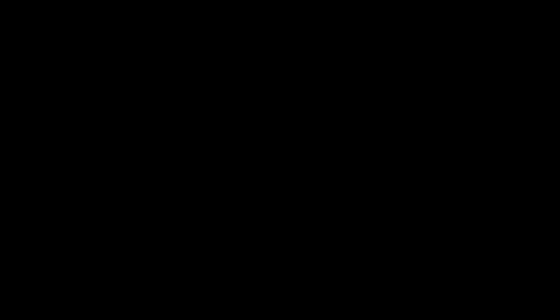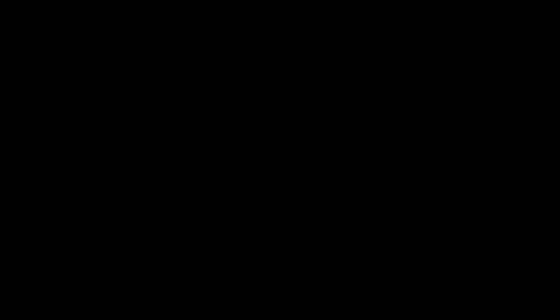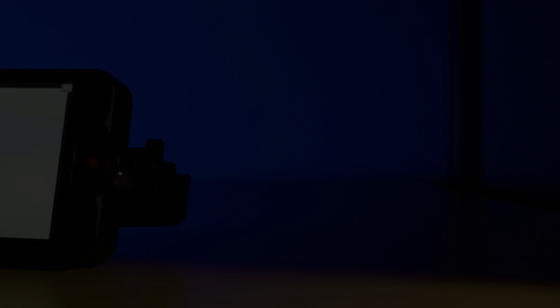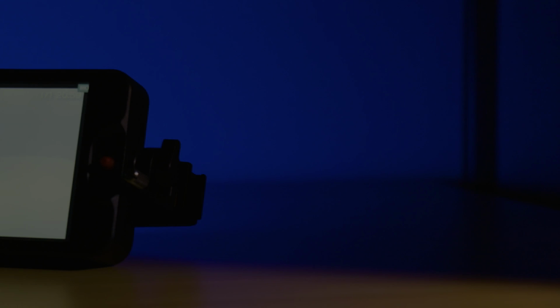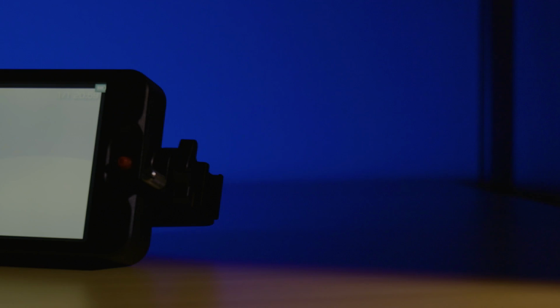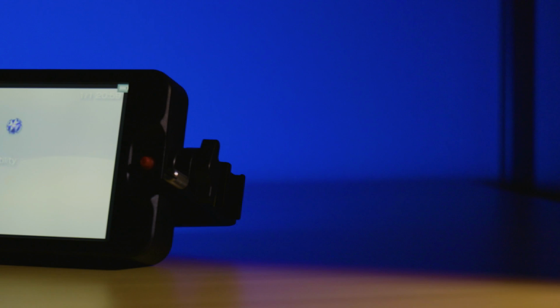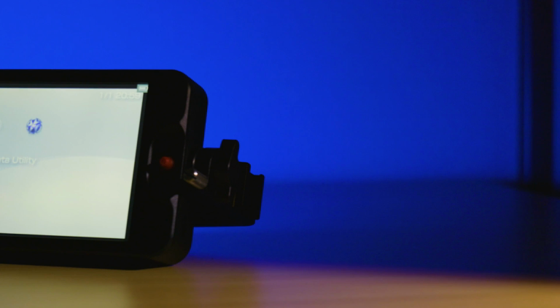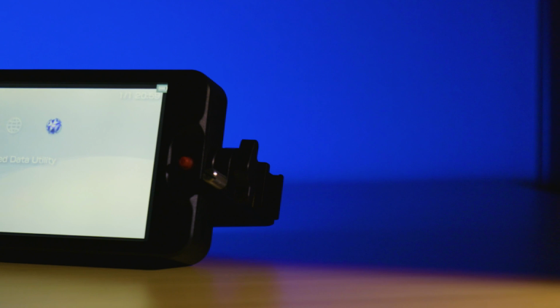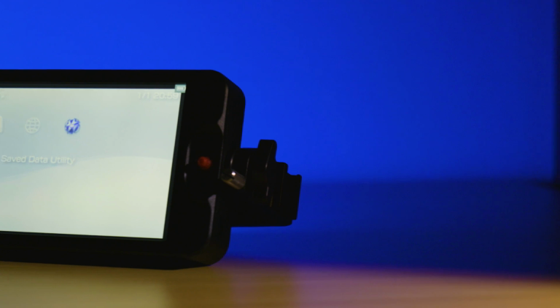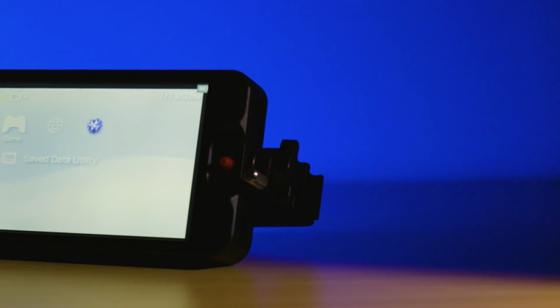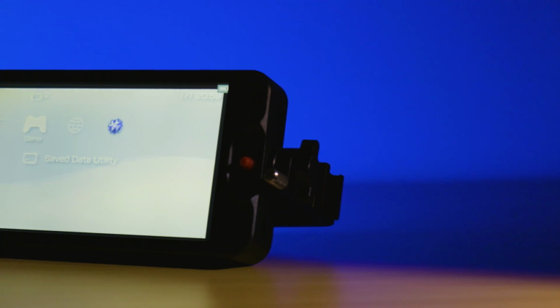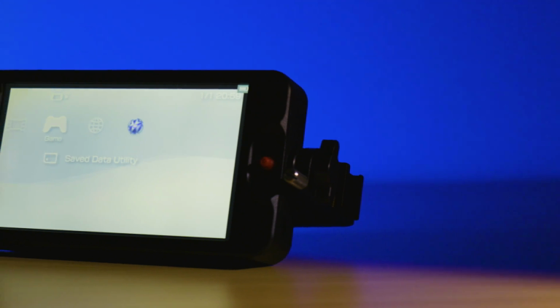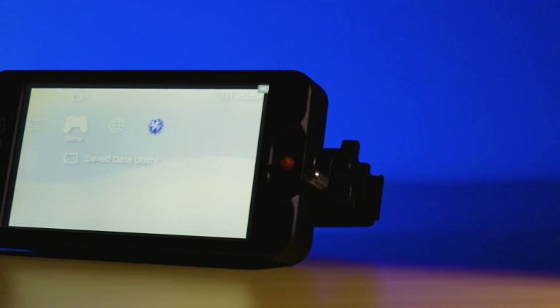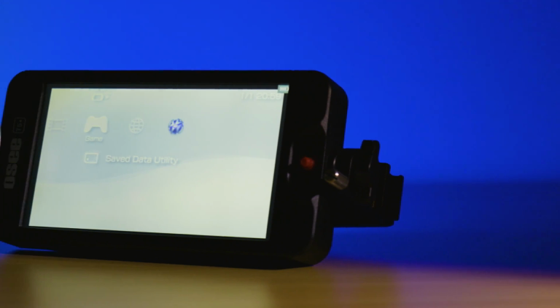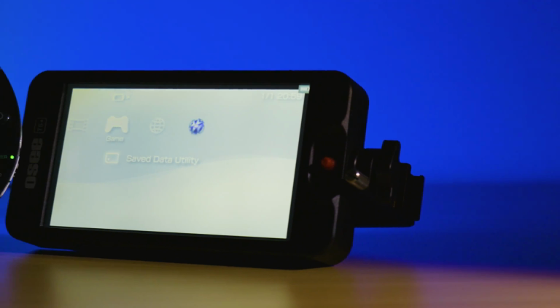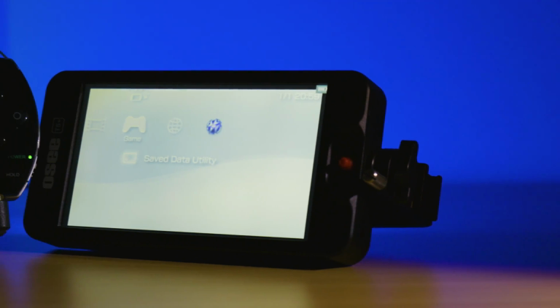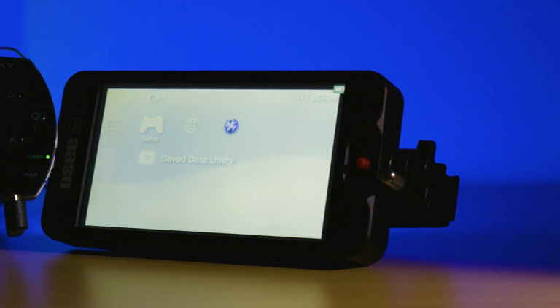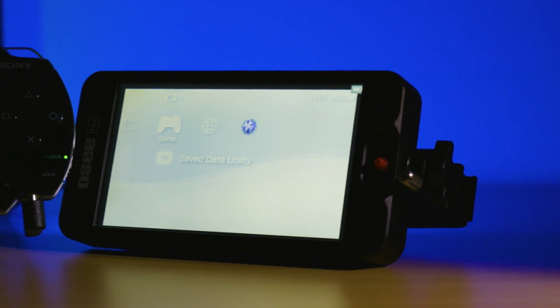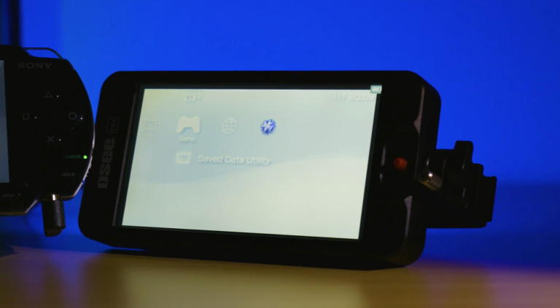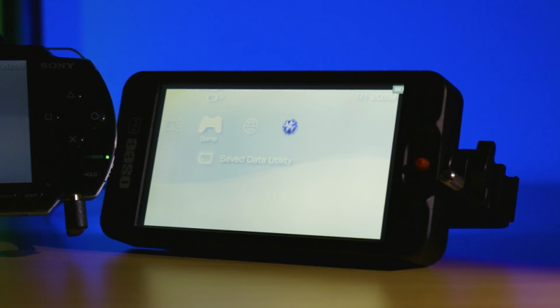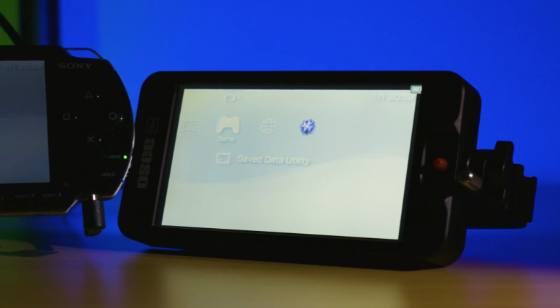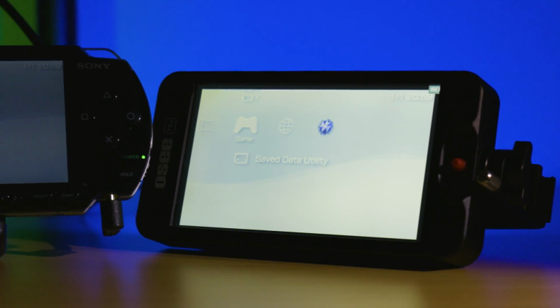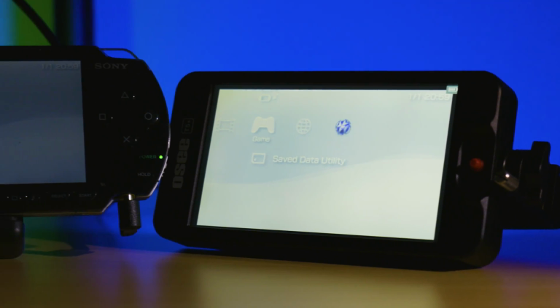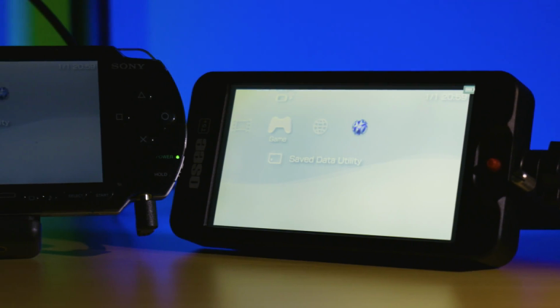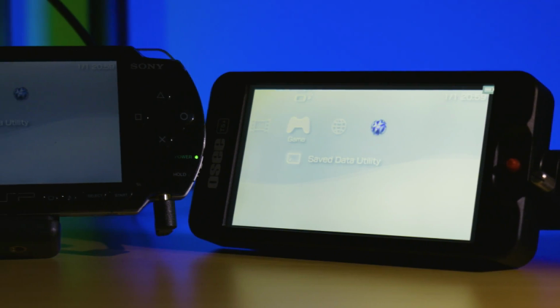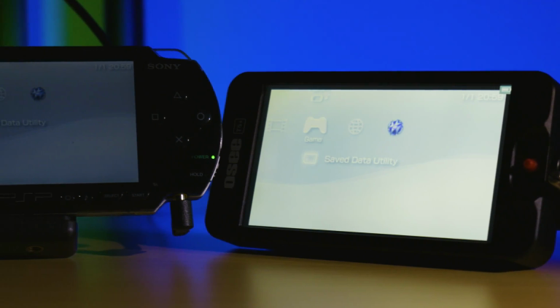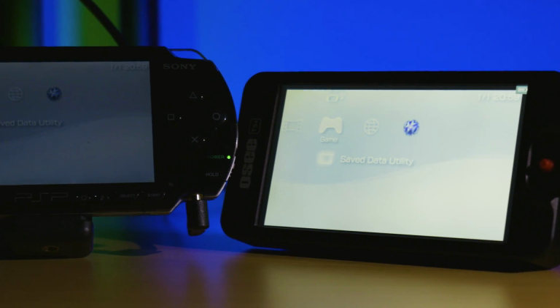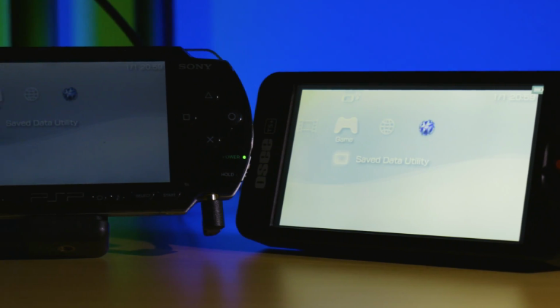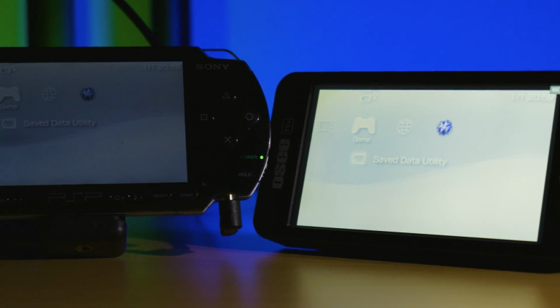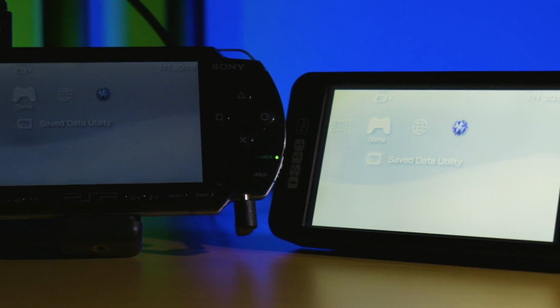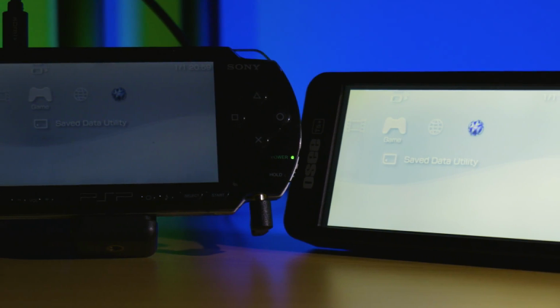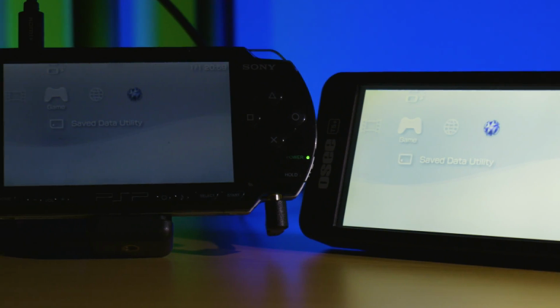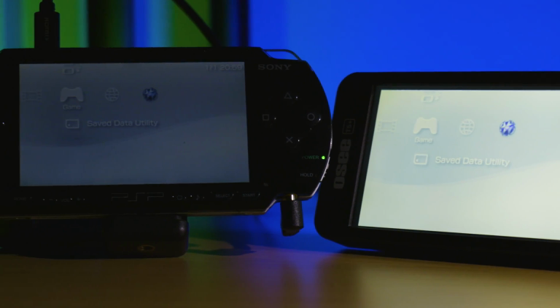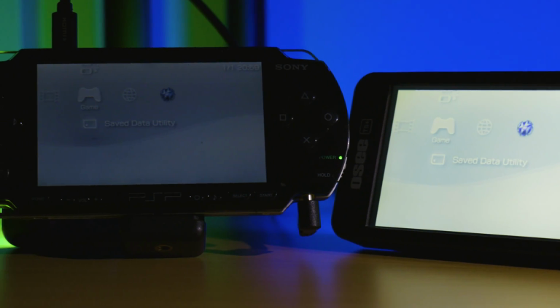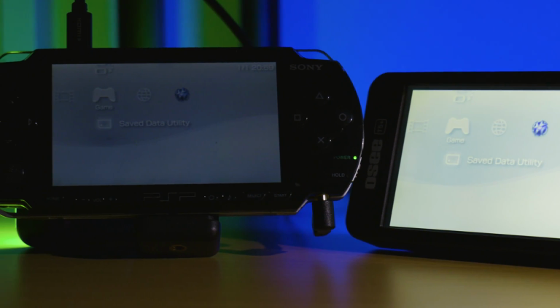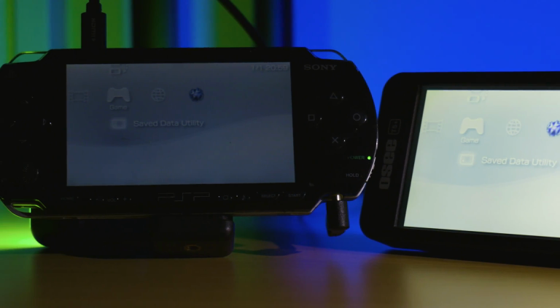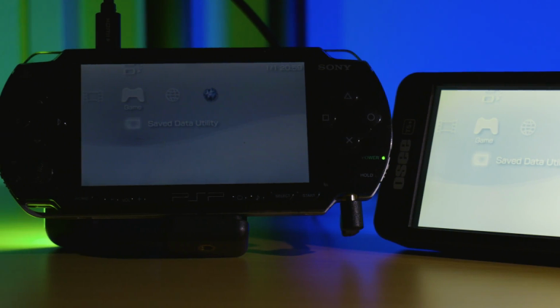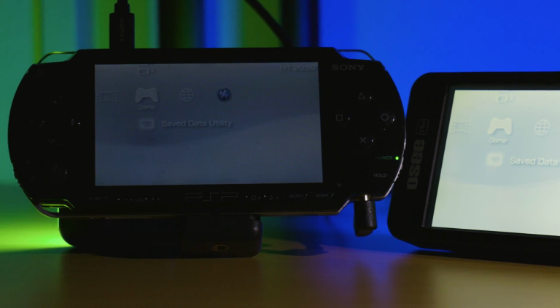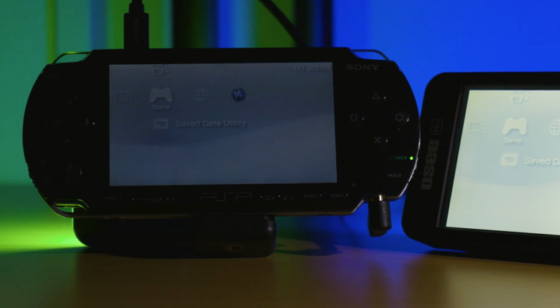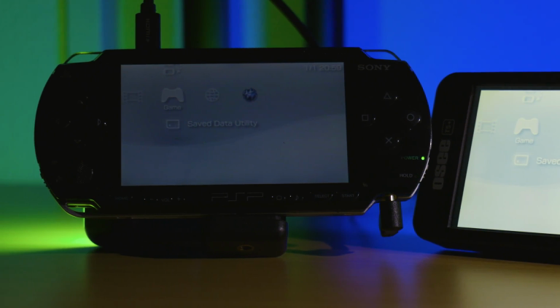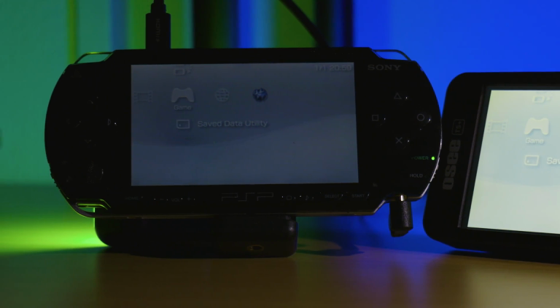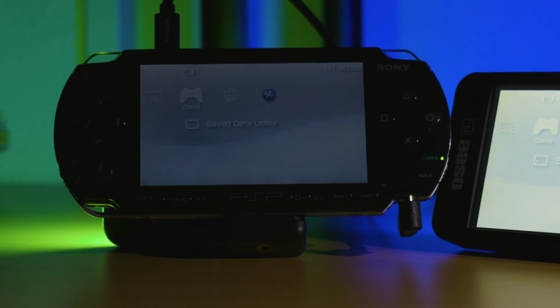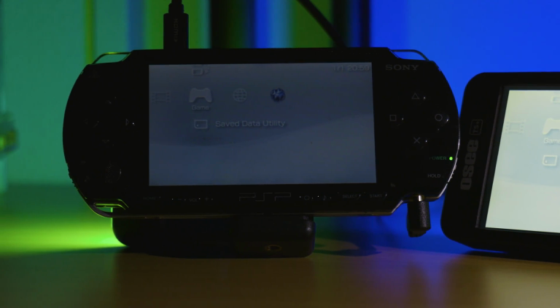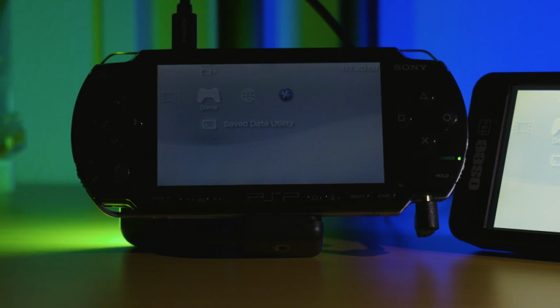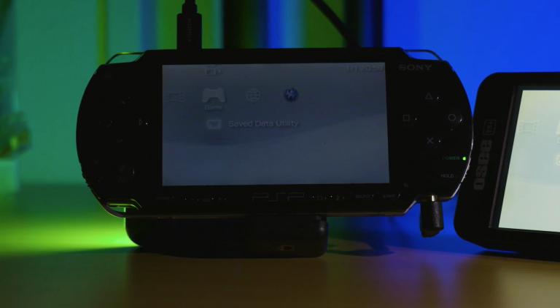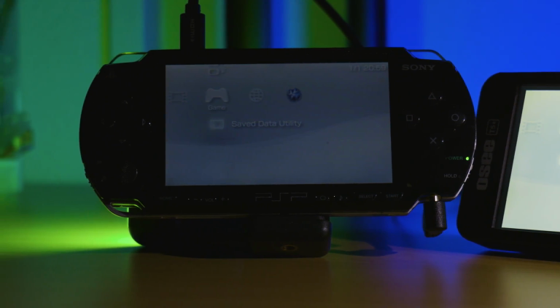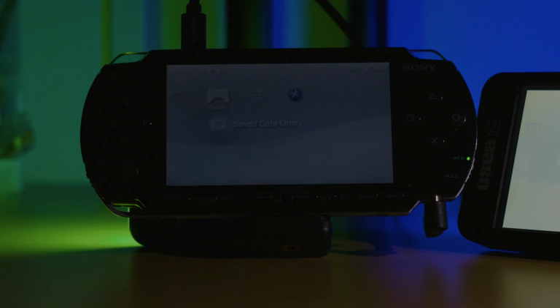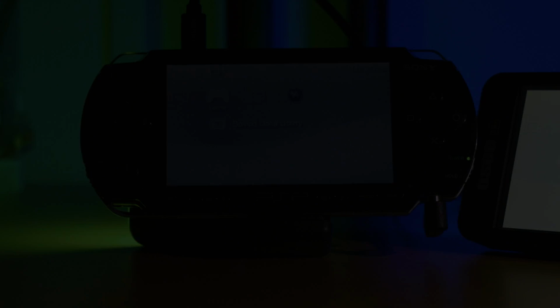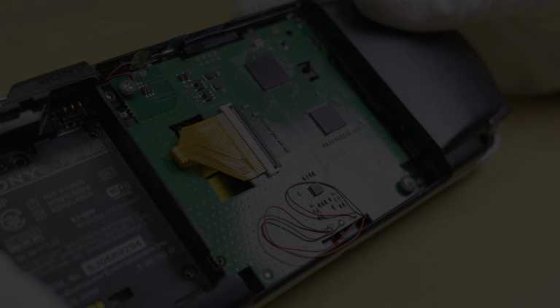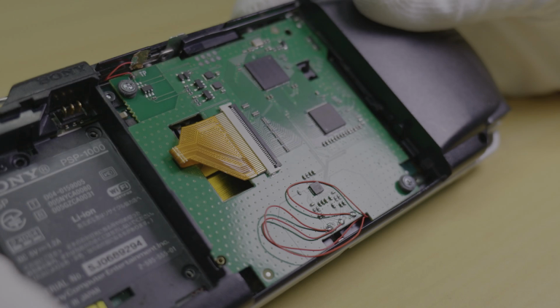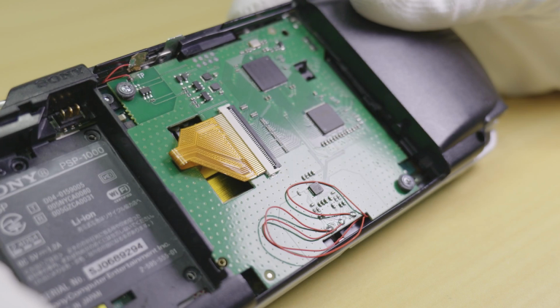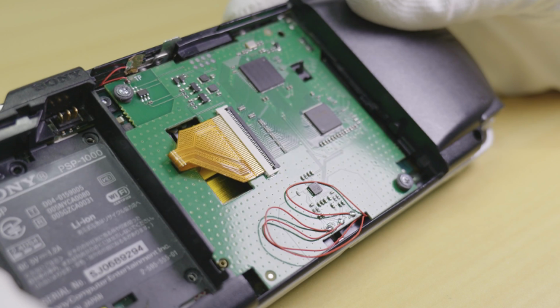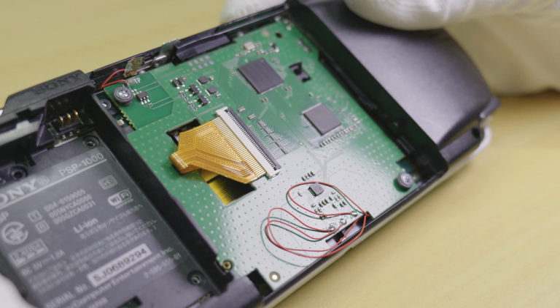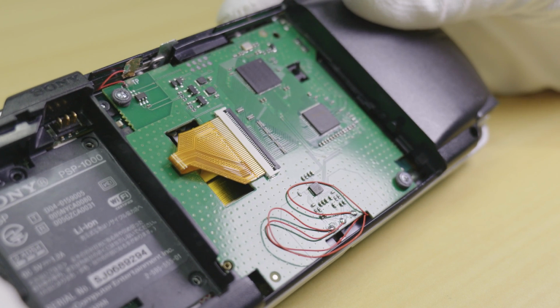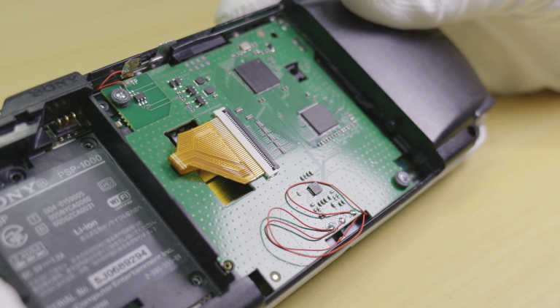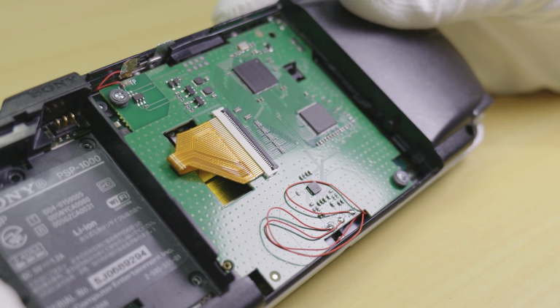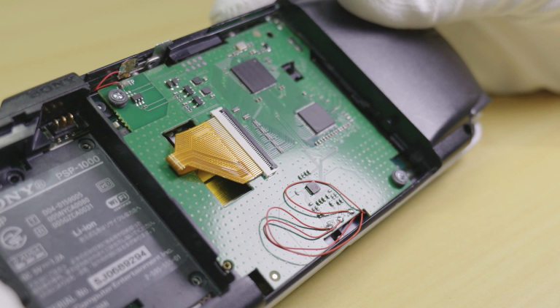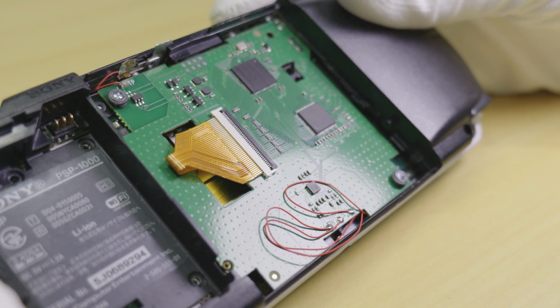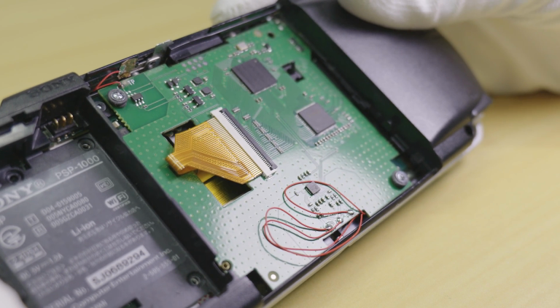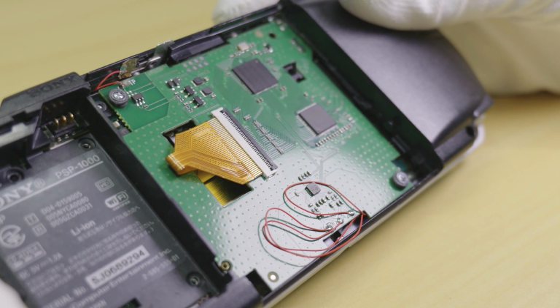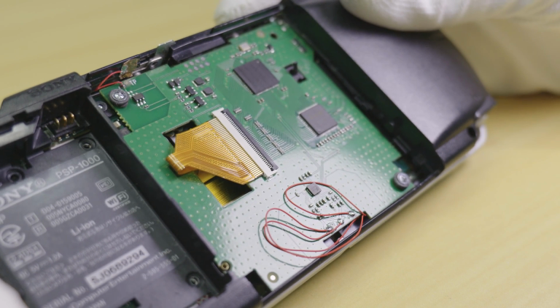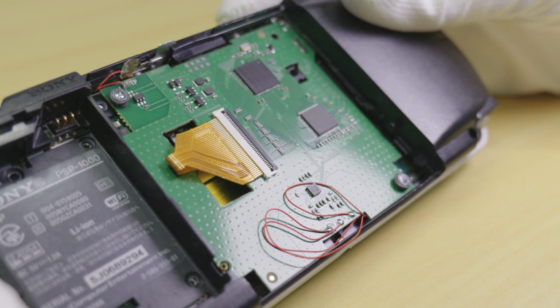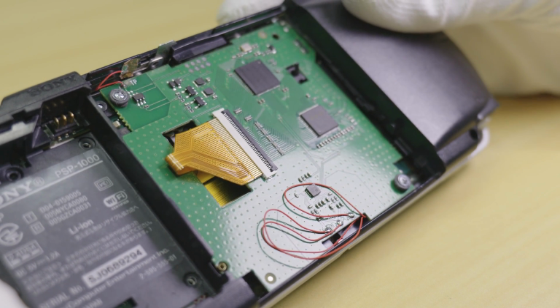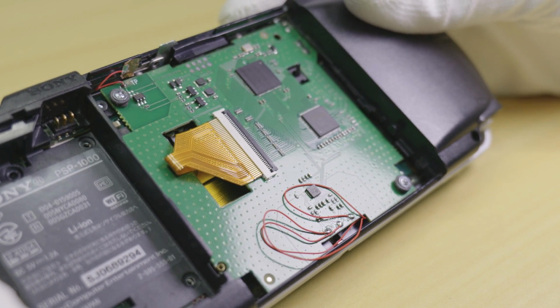What's going on guys, in this video I'll be showing you how to install the PSP-1000 internal HDMI kit from High Speed IDO.